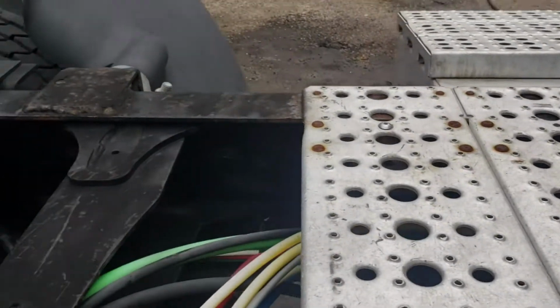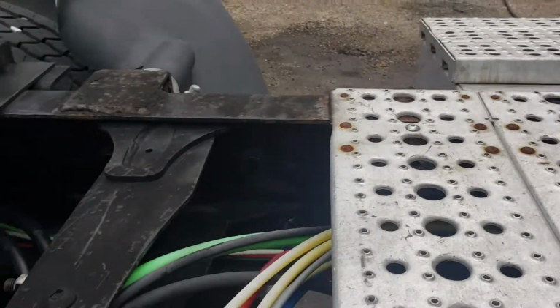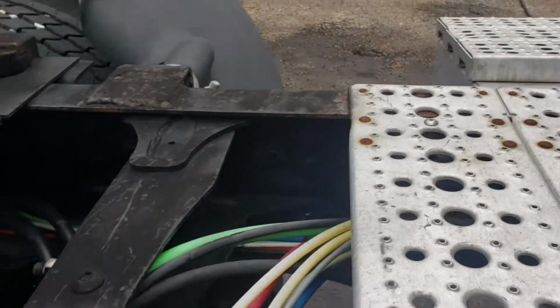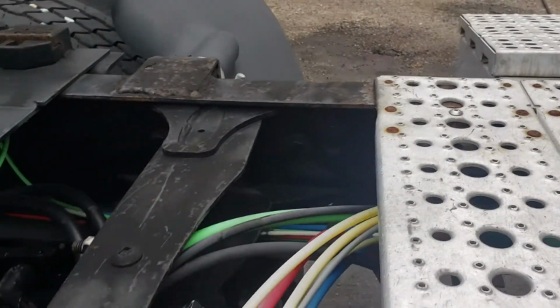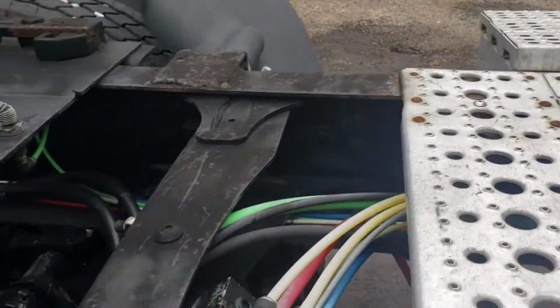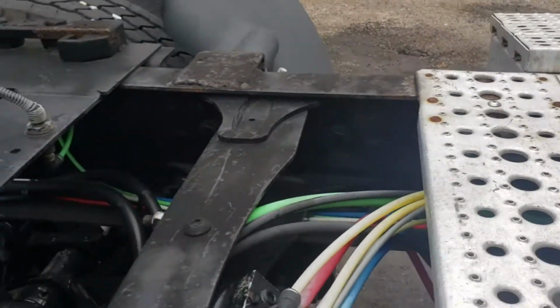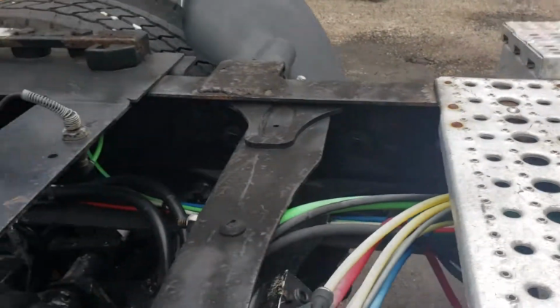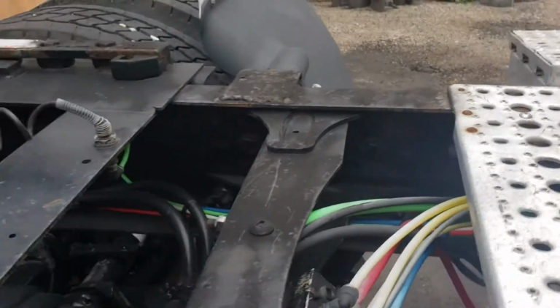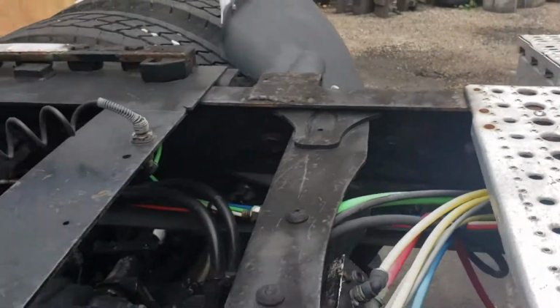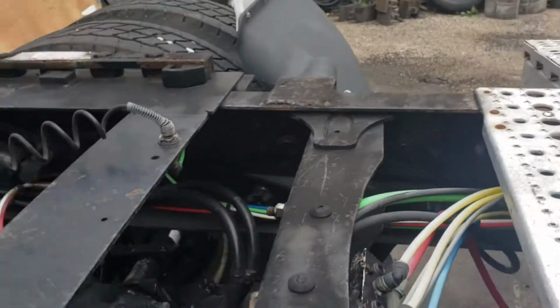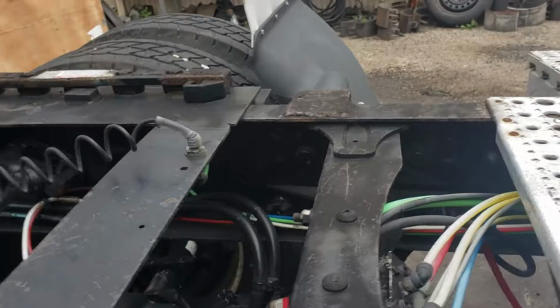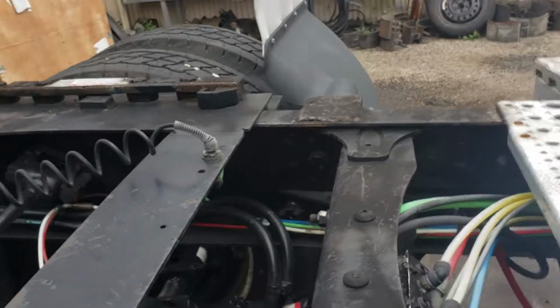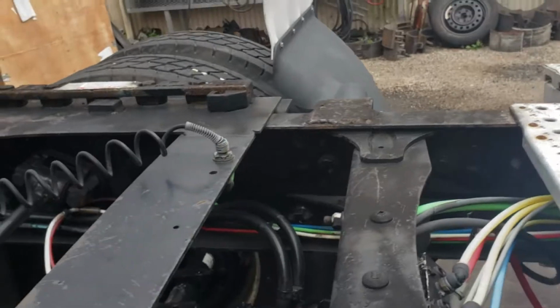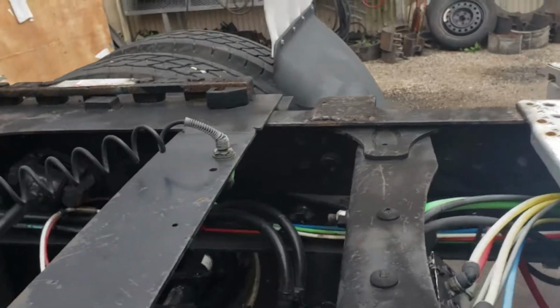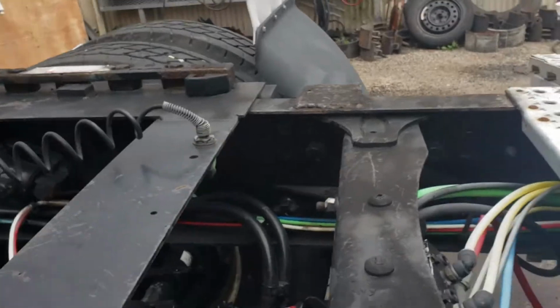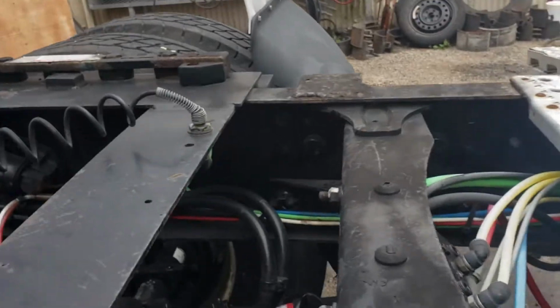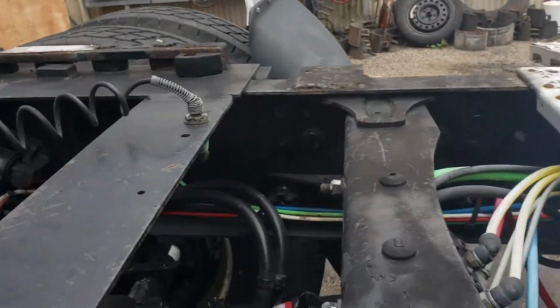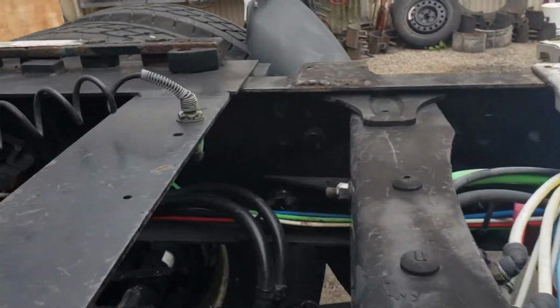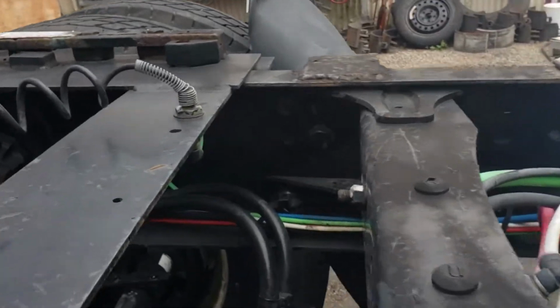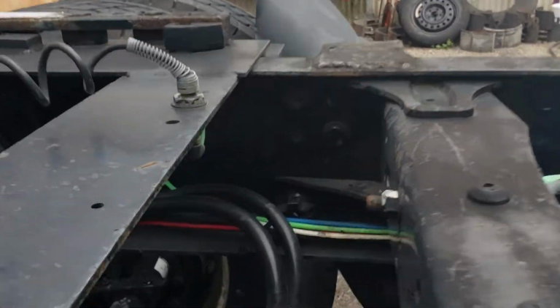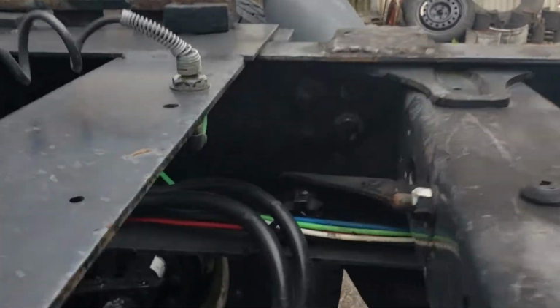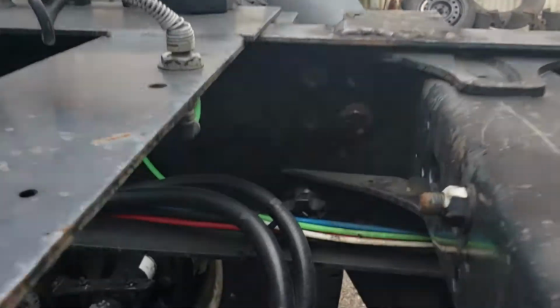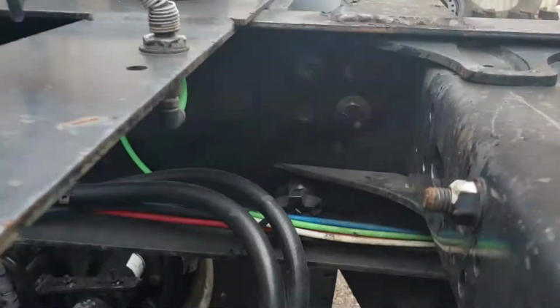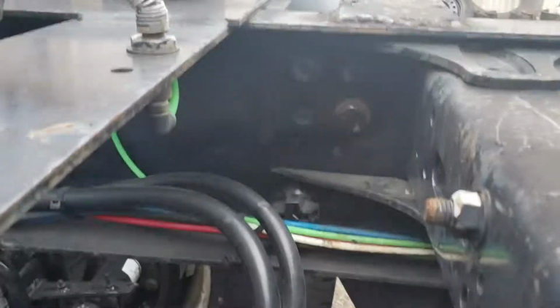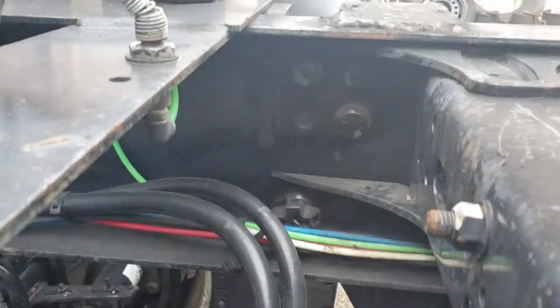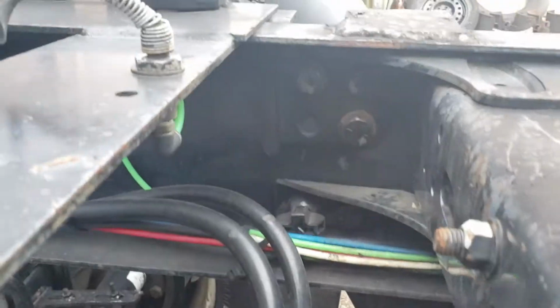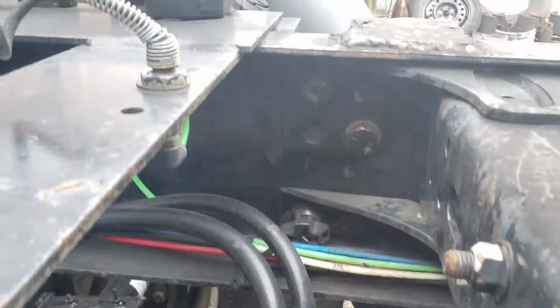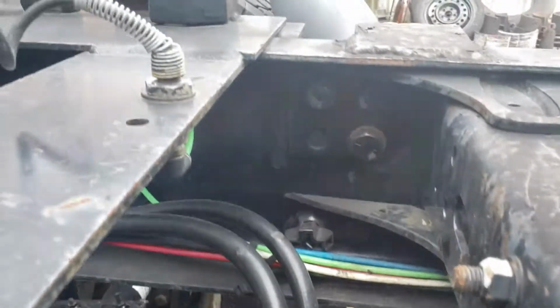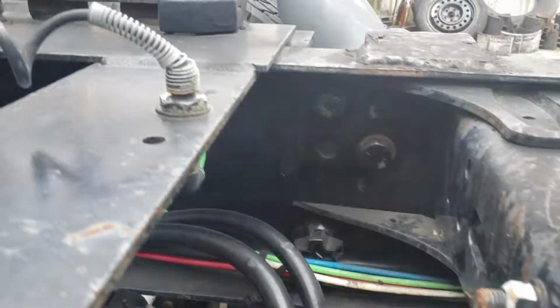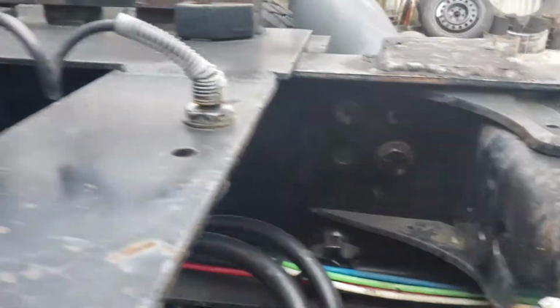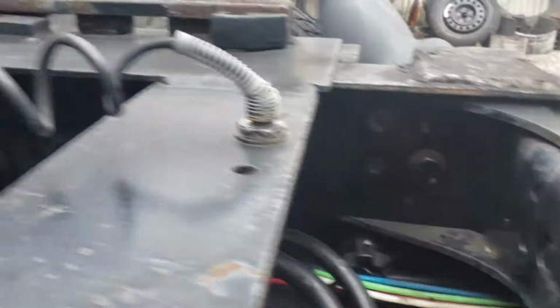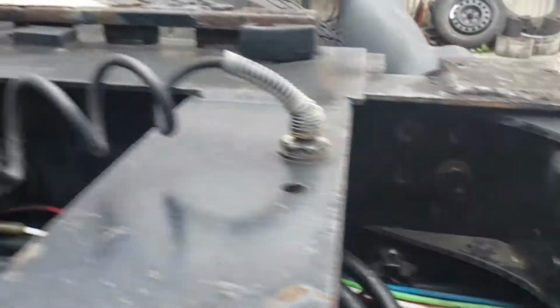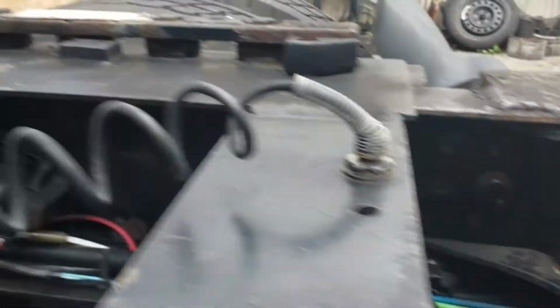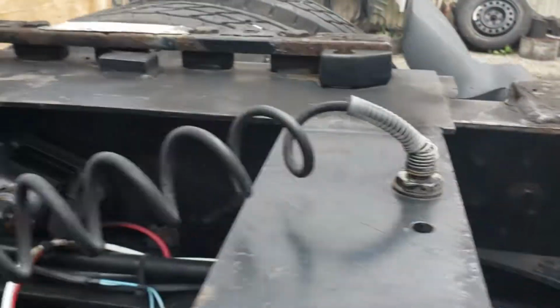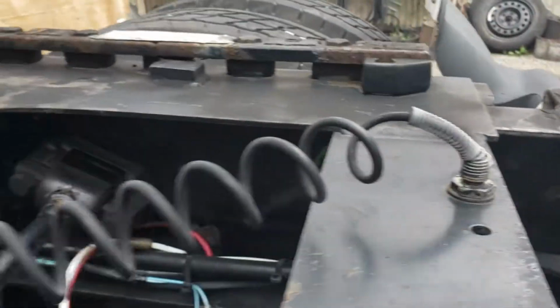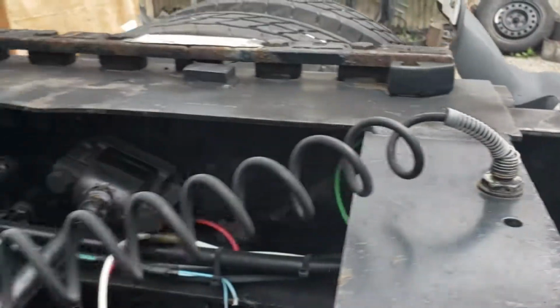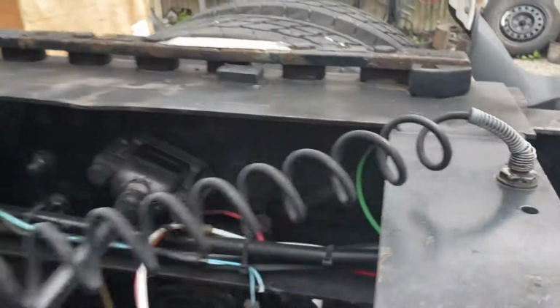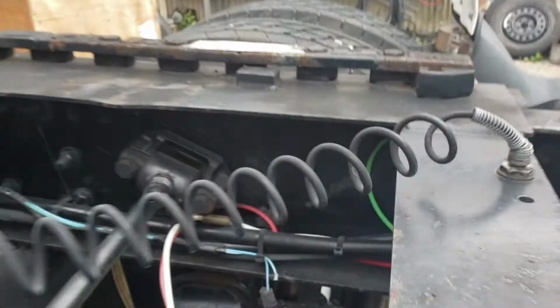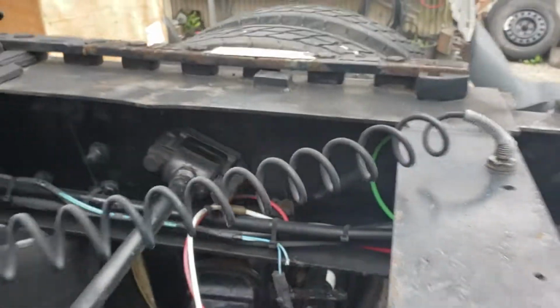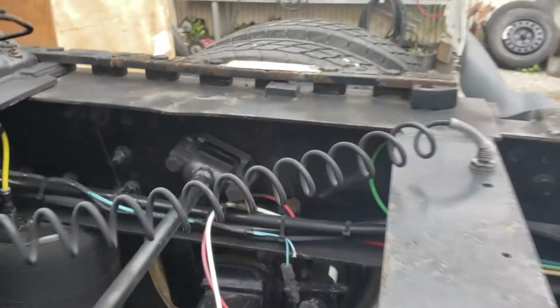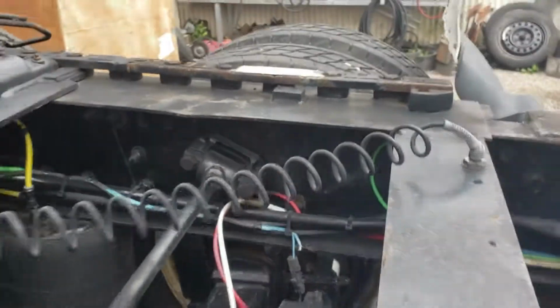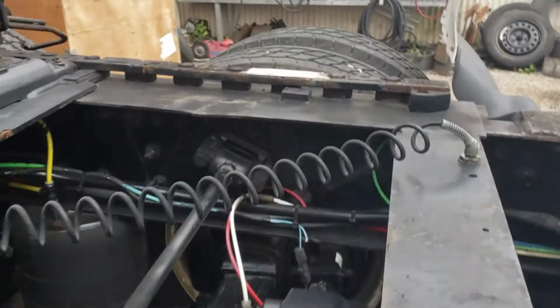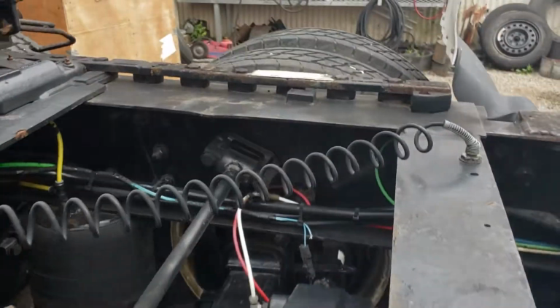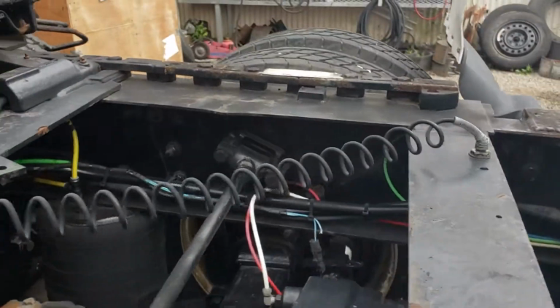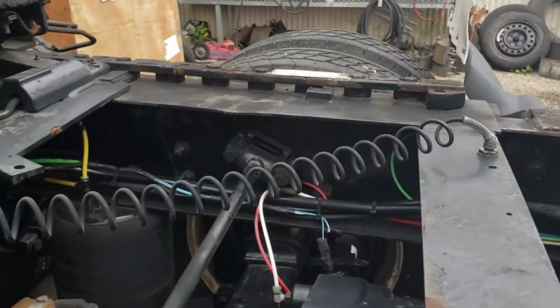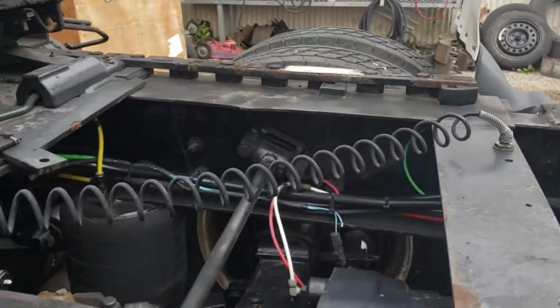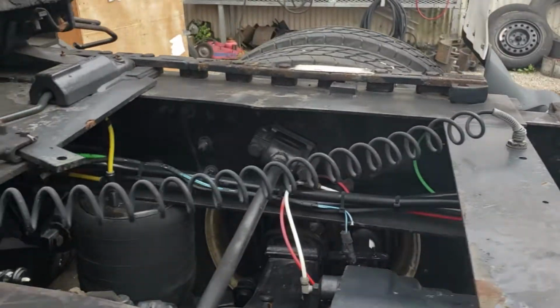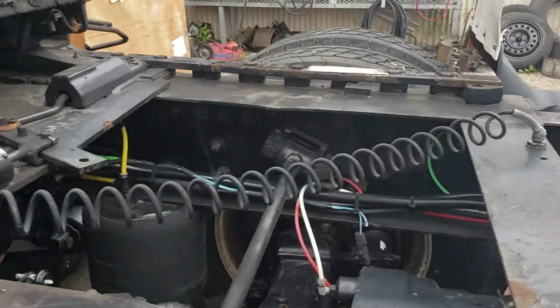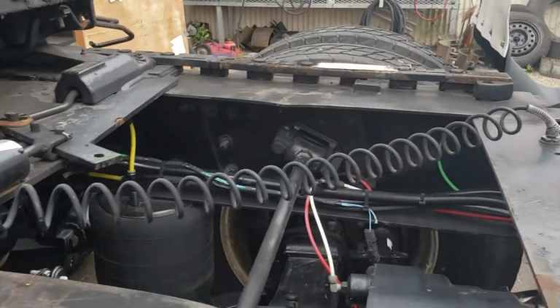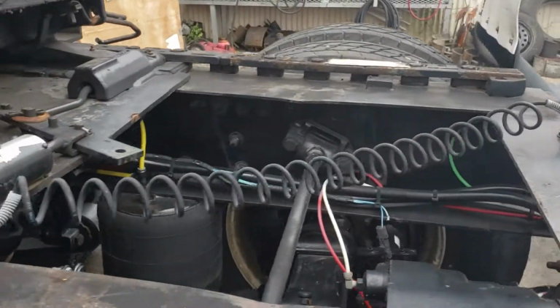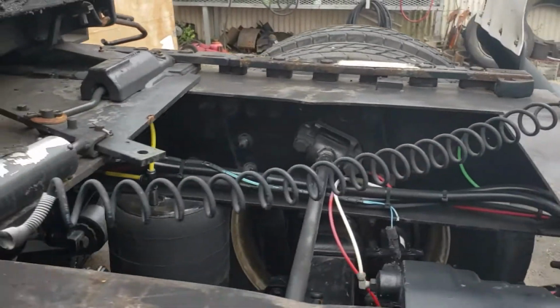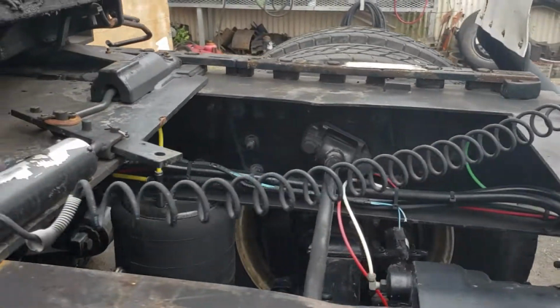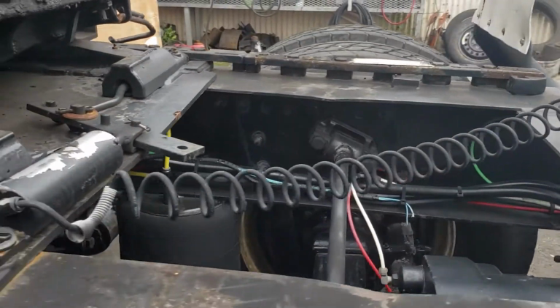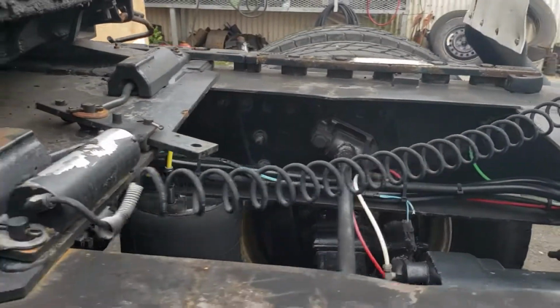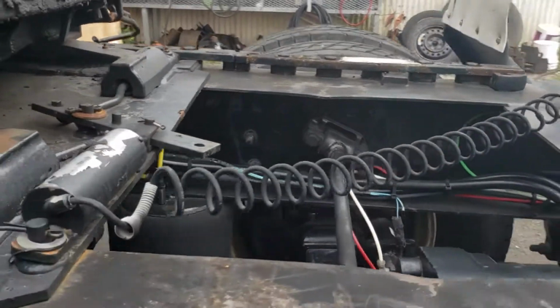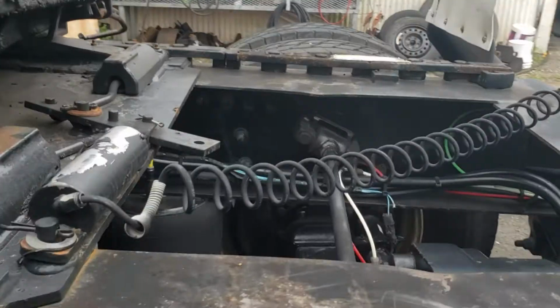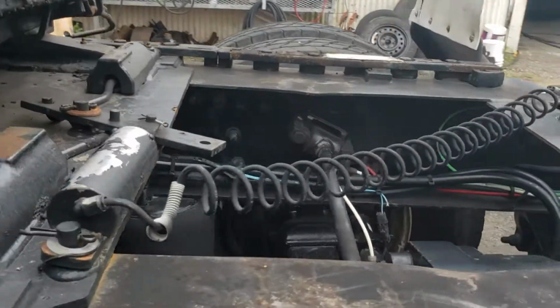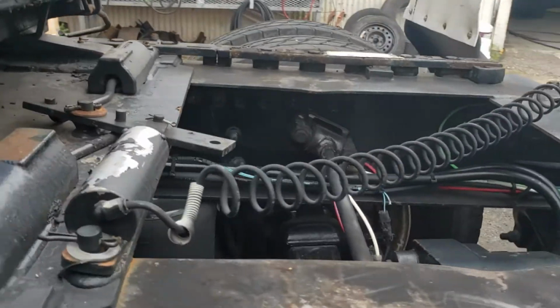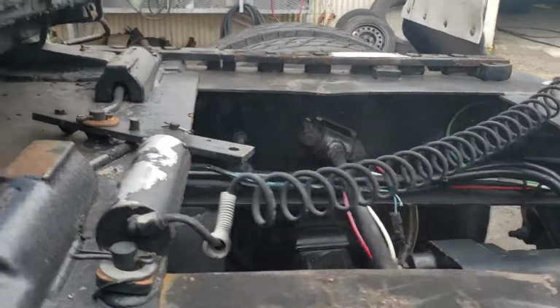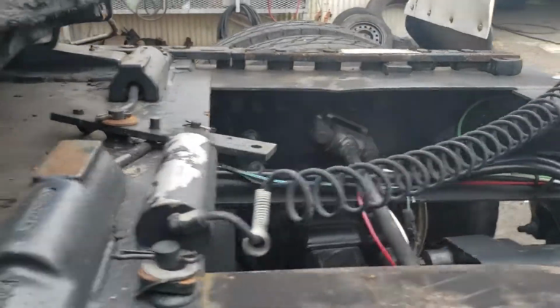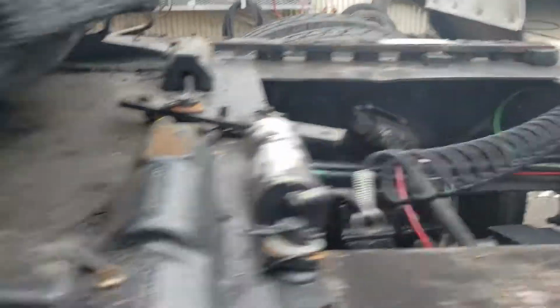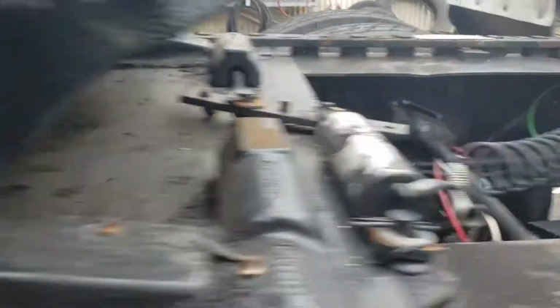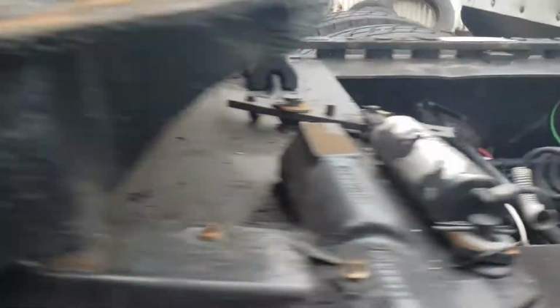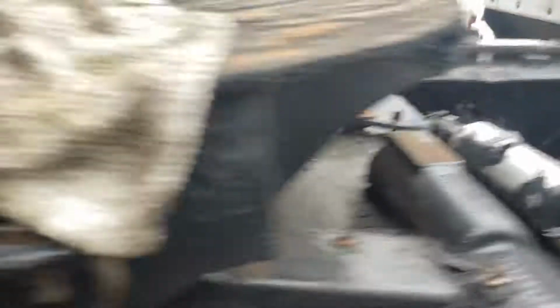Getting the inside of it now — you guys can see I'm not hiding anything in there.